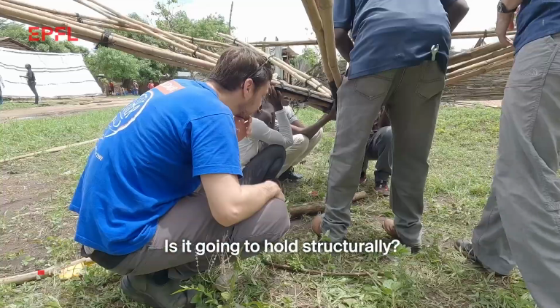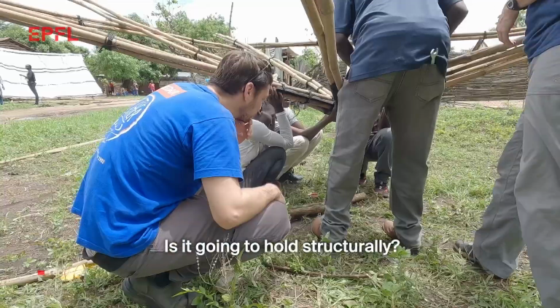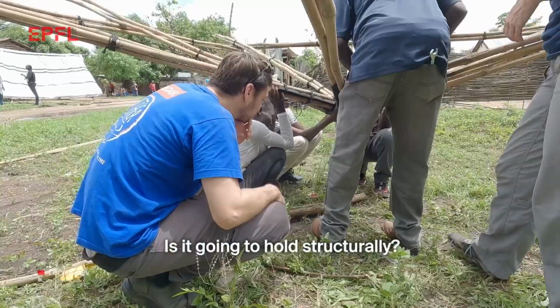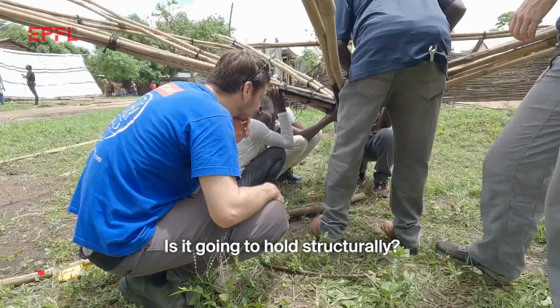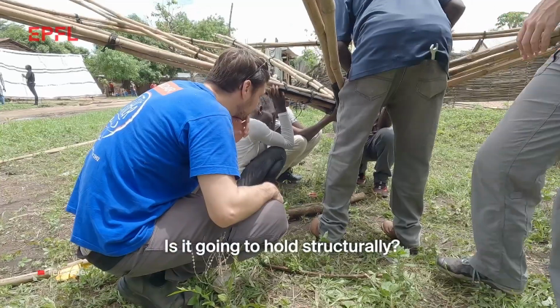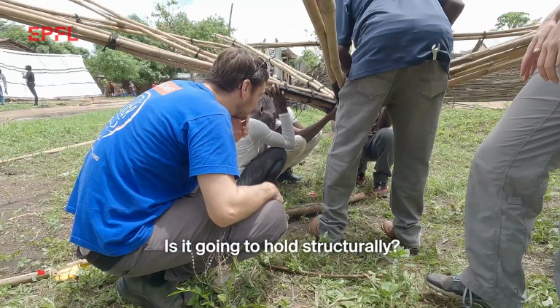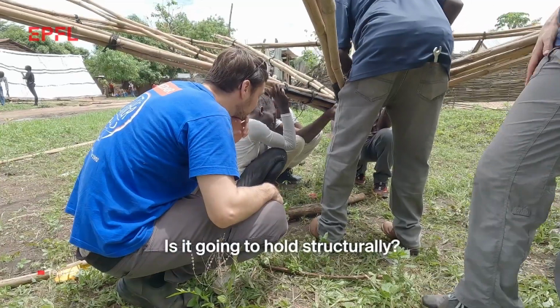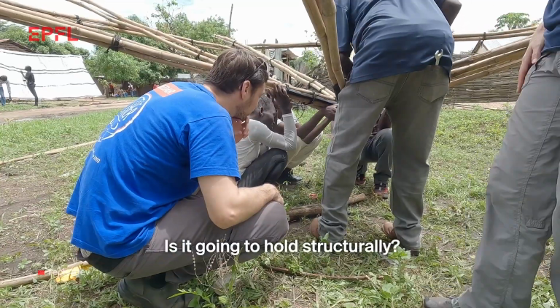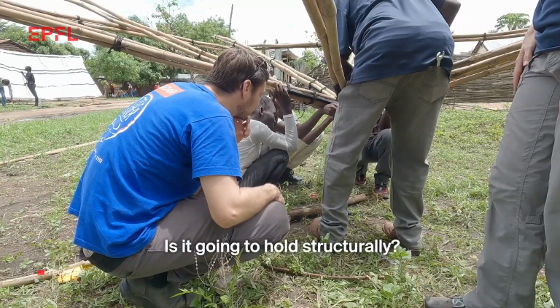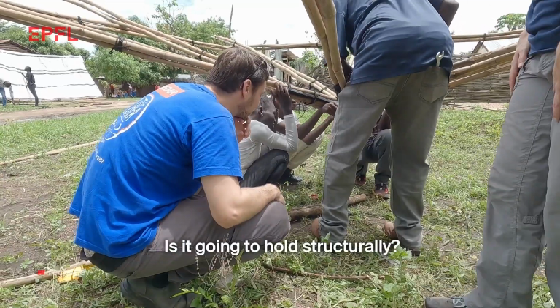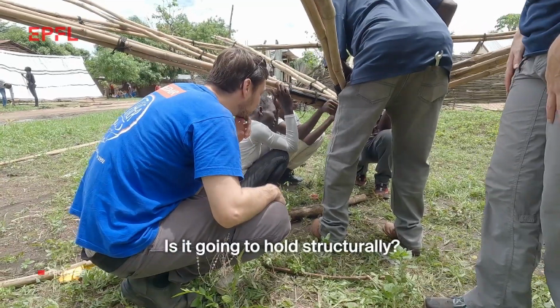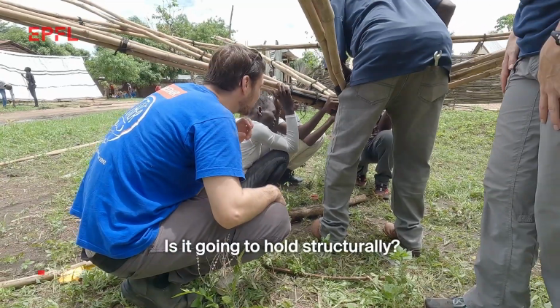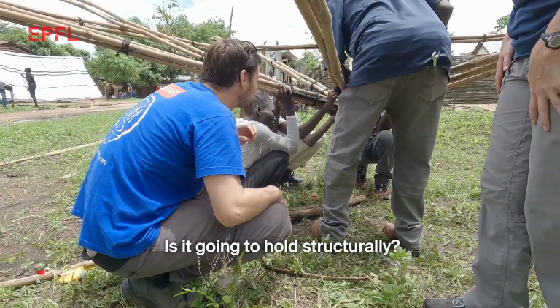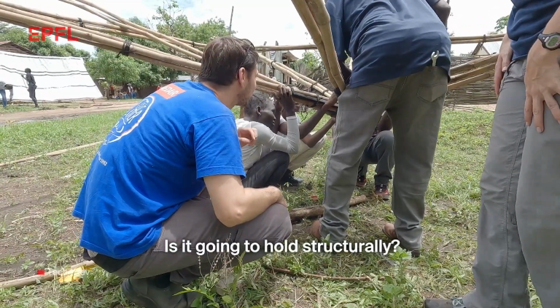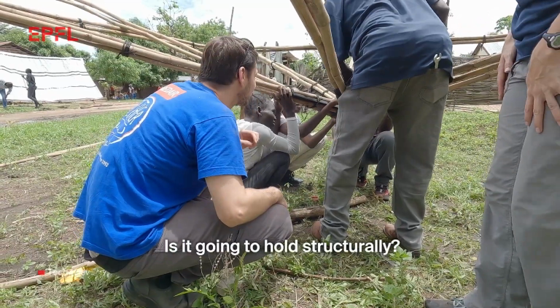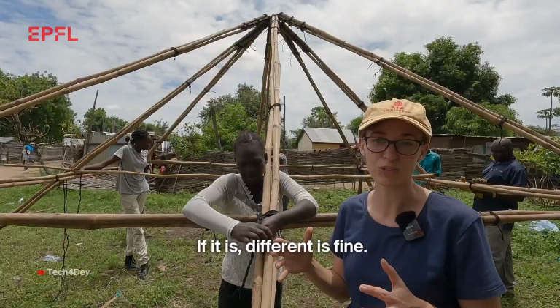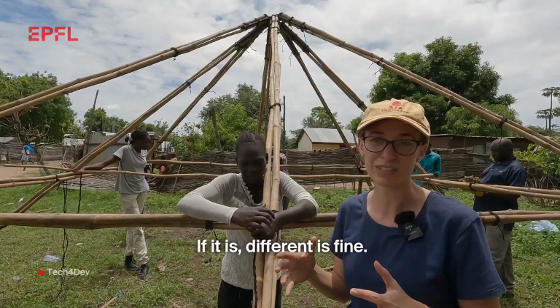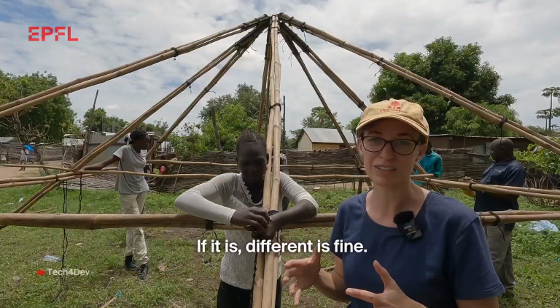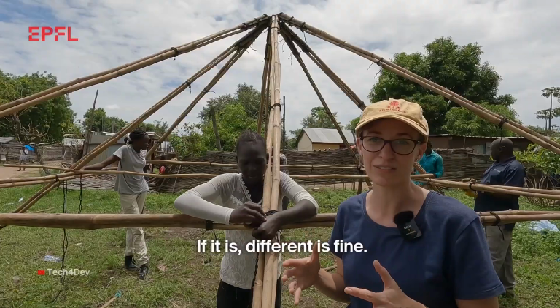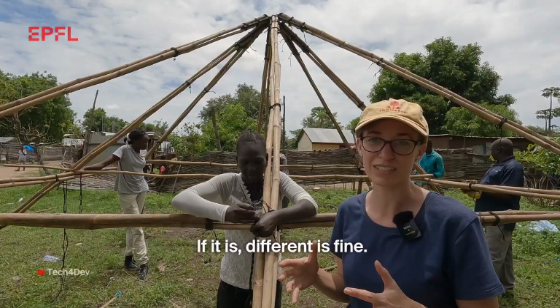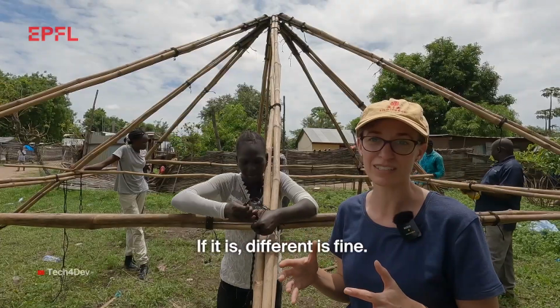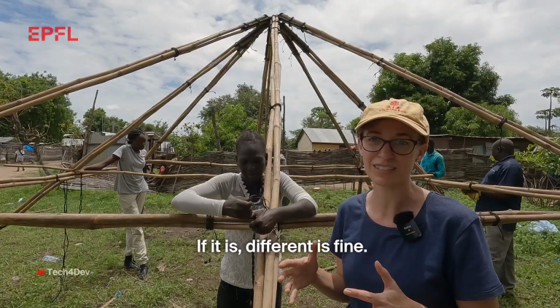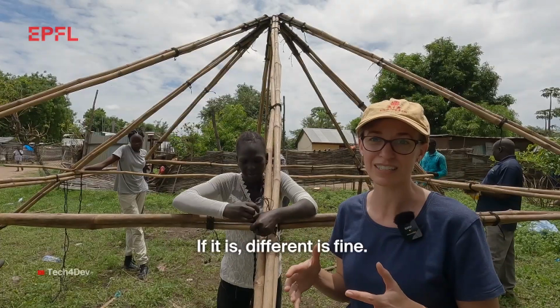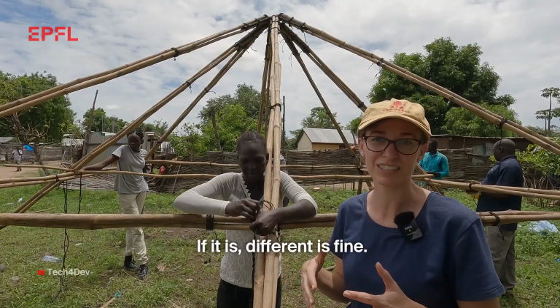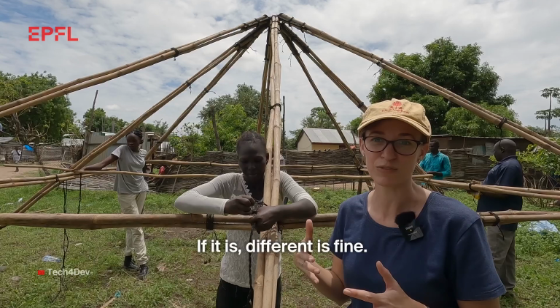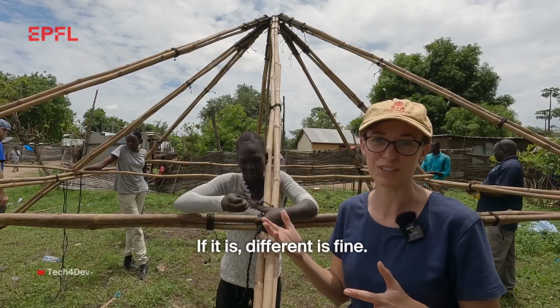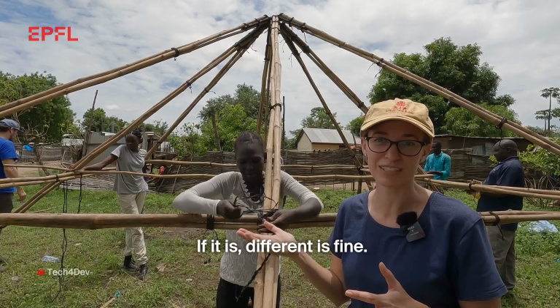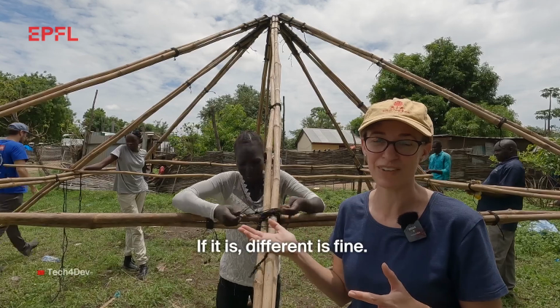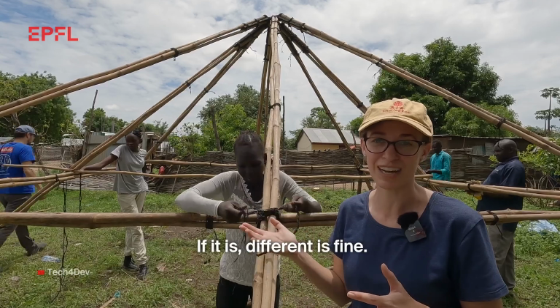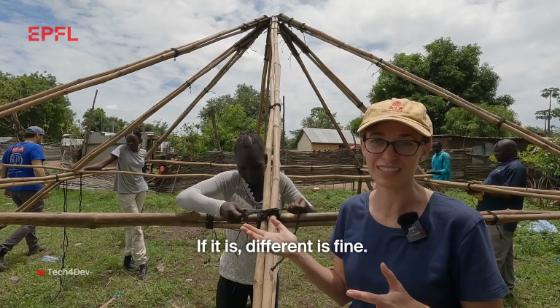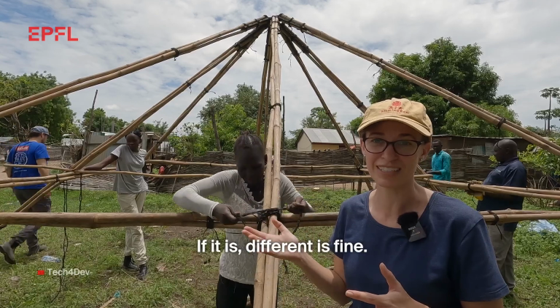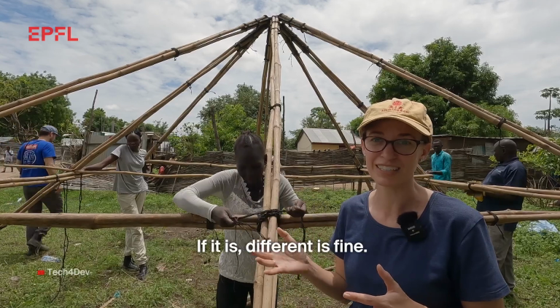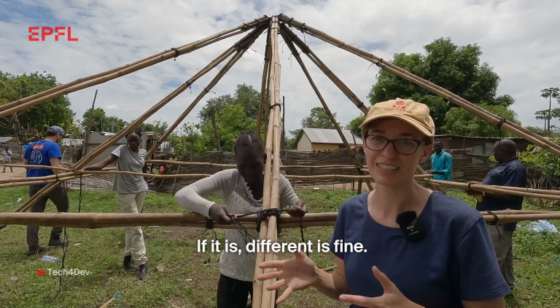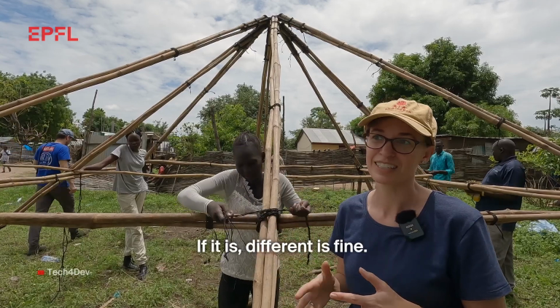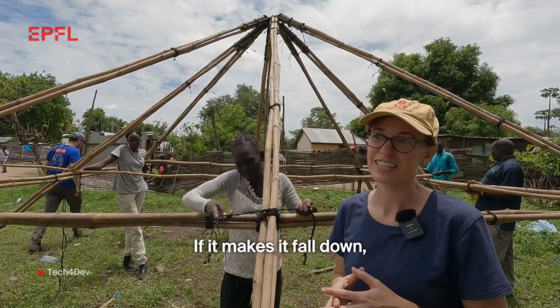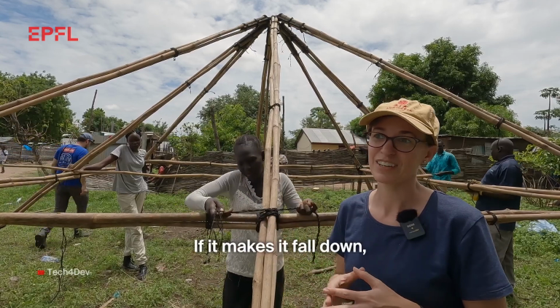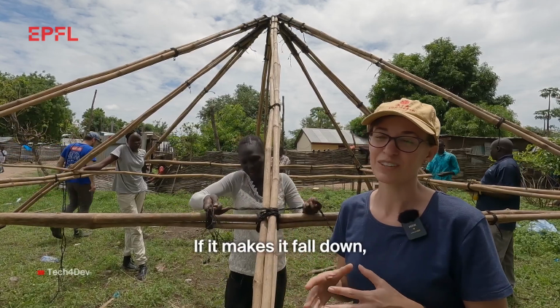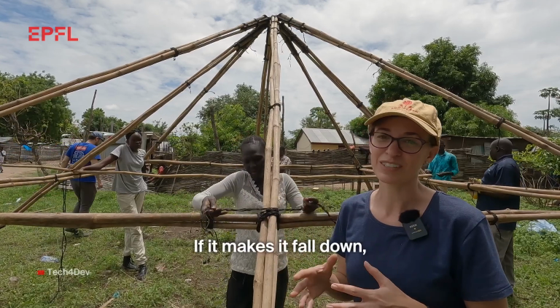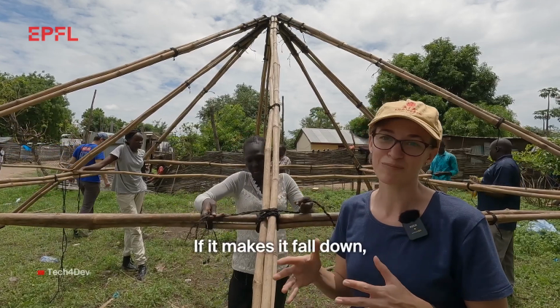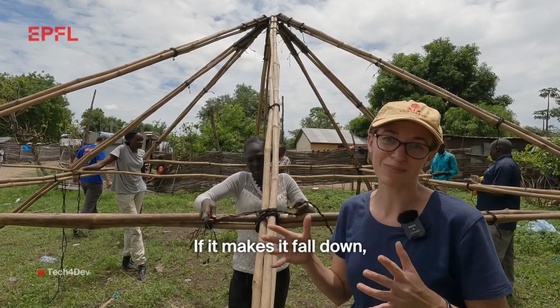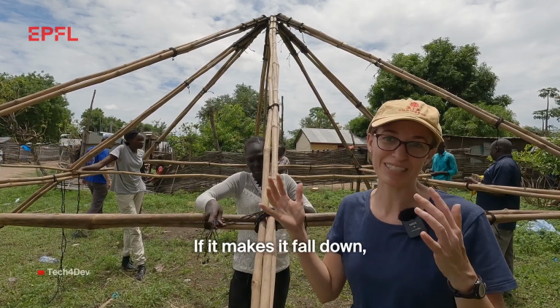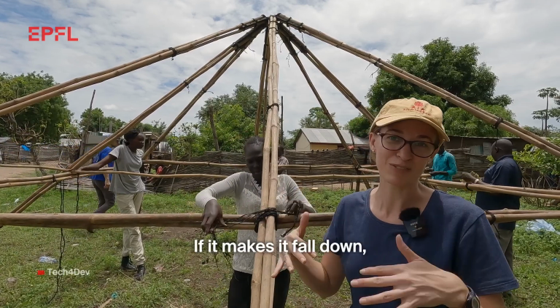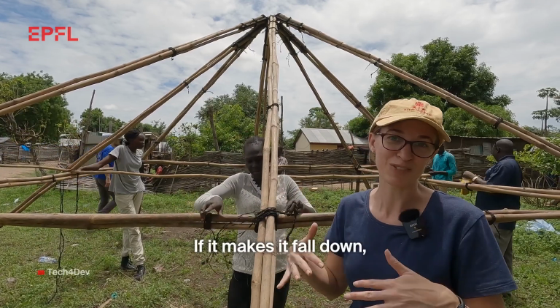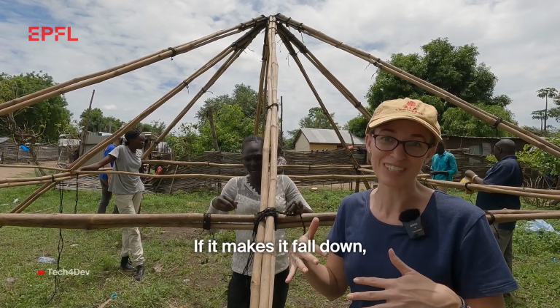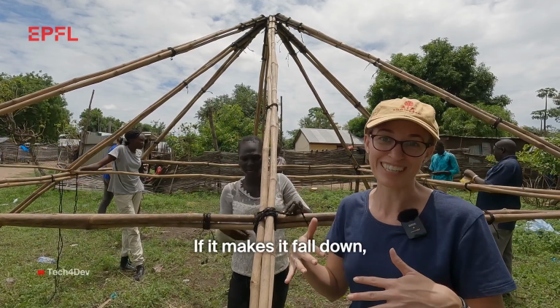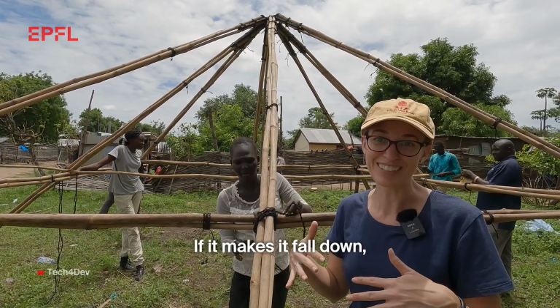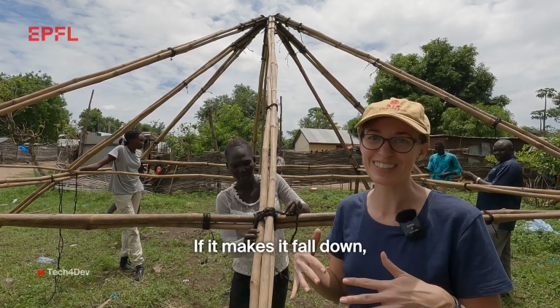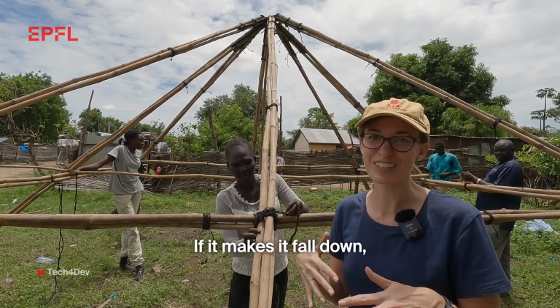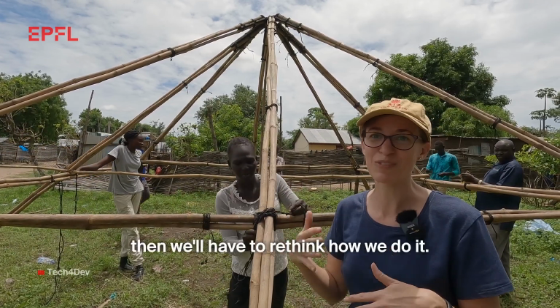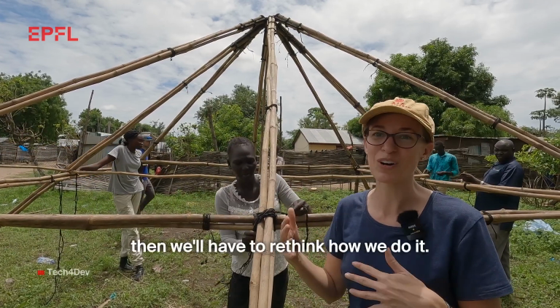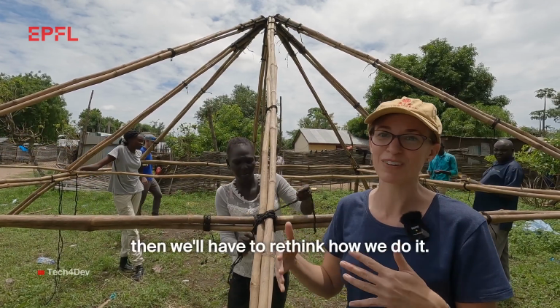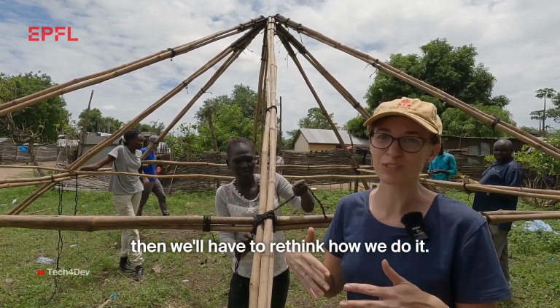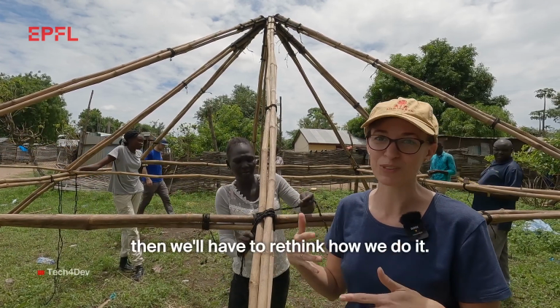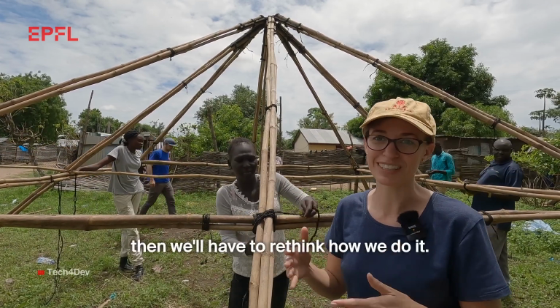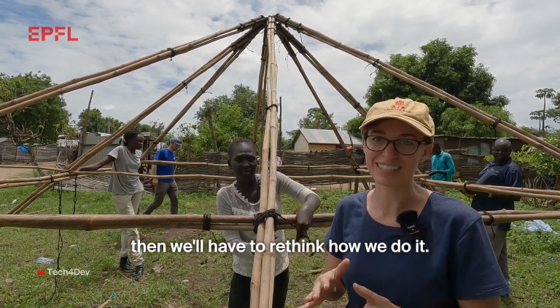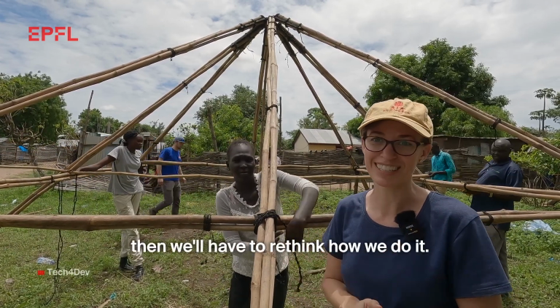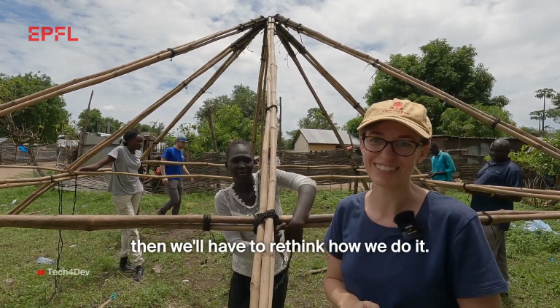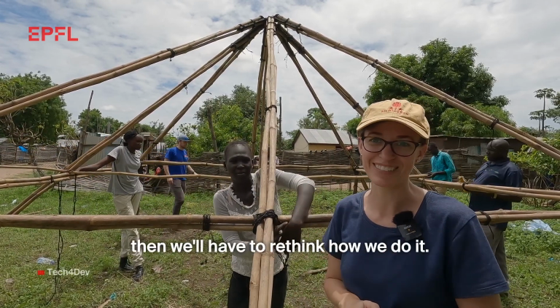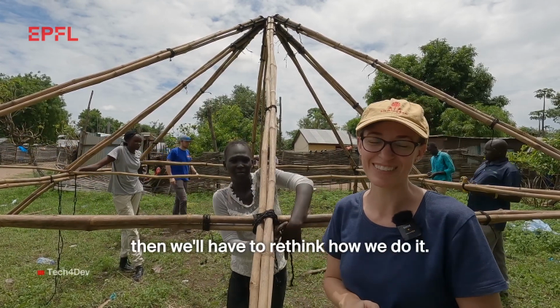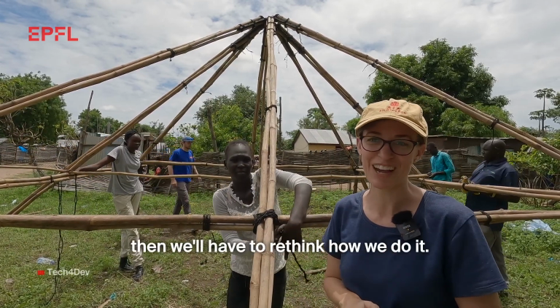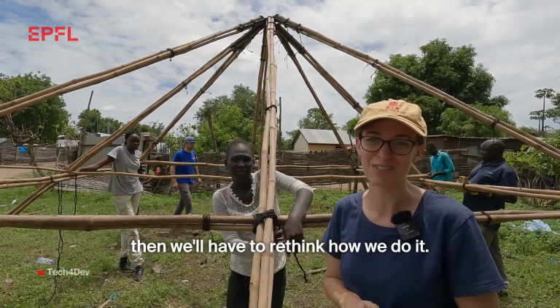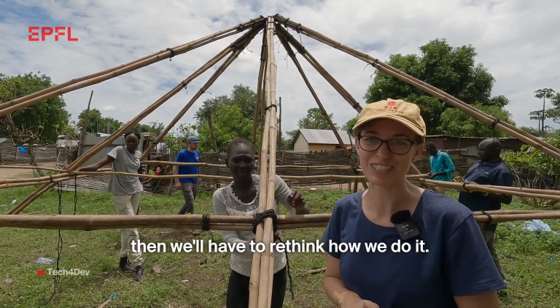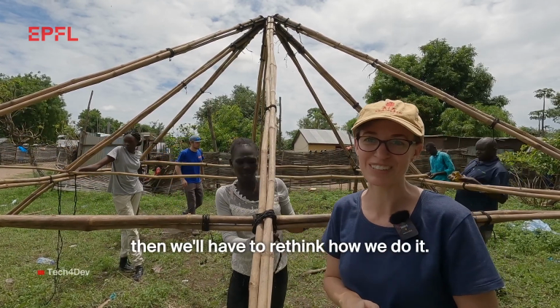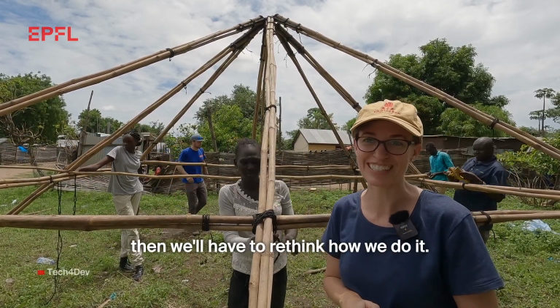Is it going to hold structurally? If it is different, that's fine. But if it makes it fall down, then we'll have to rethink how we do it.